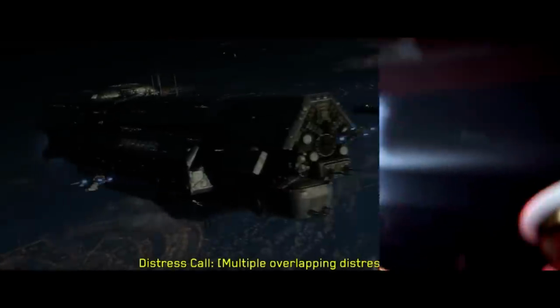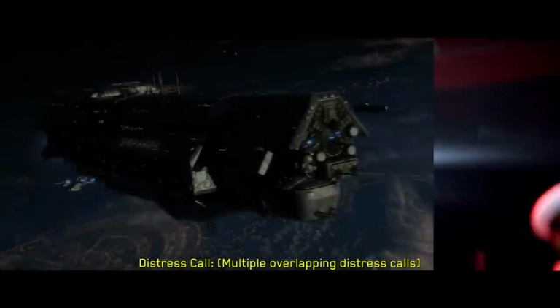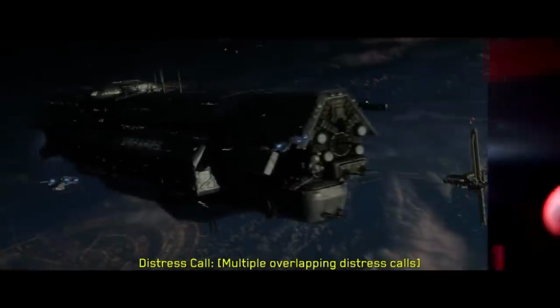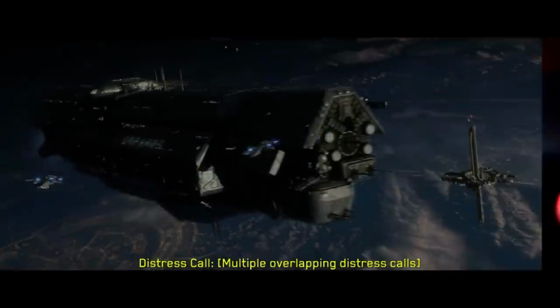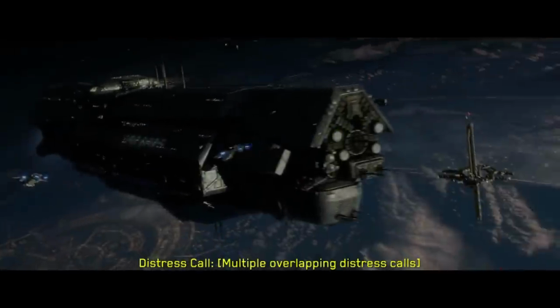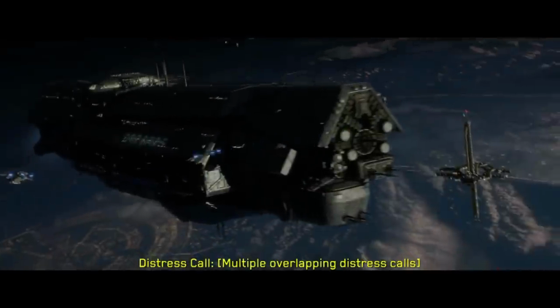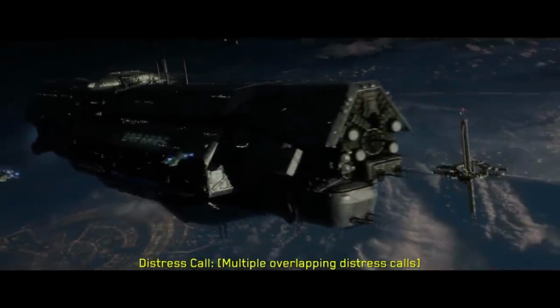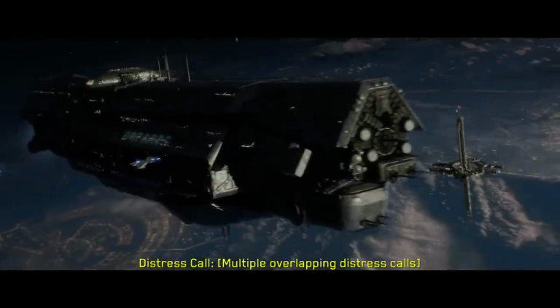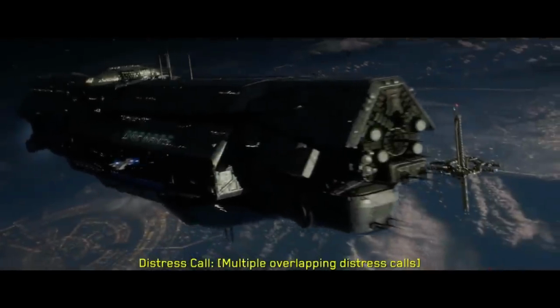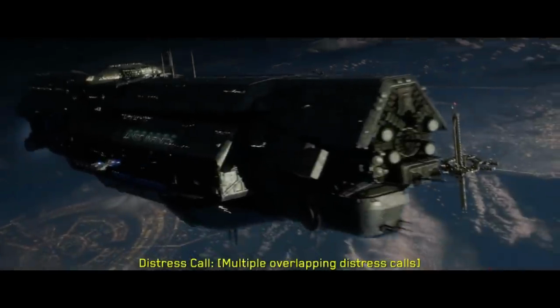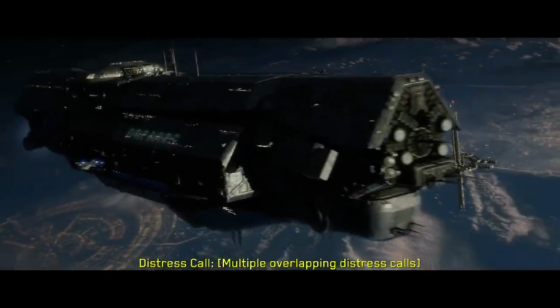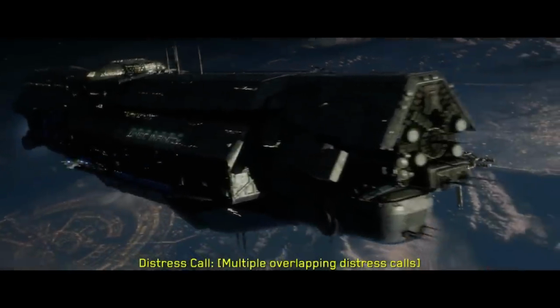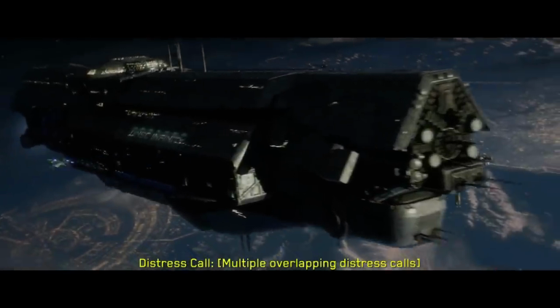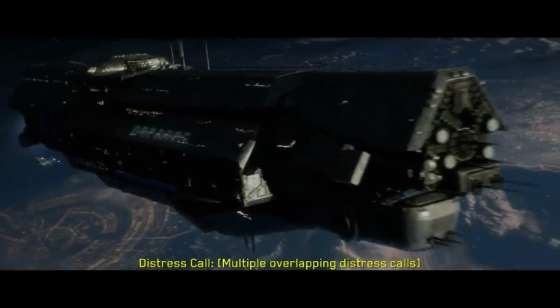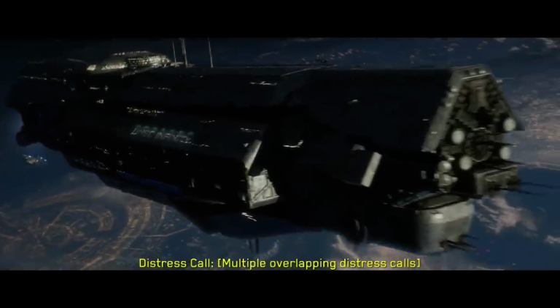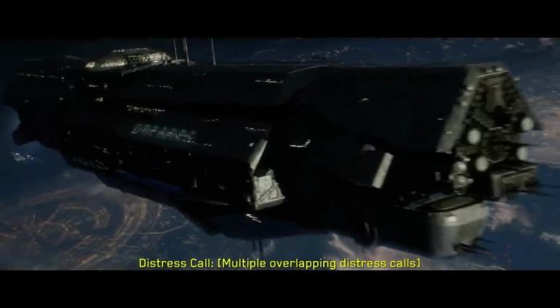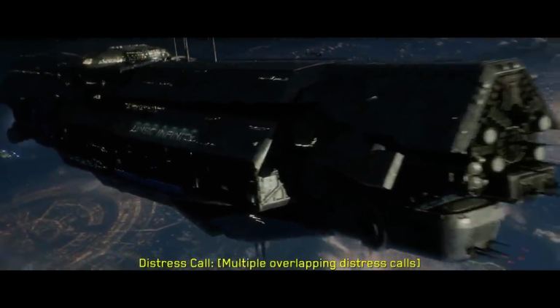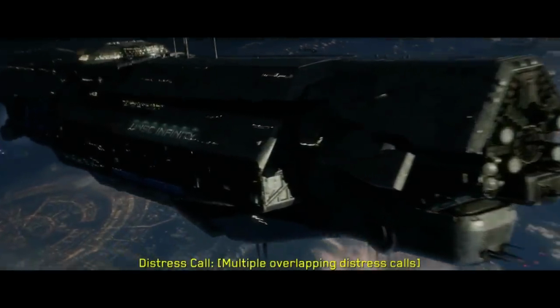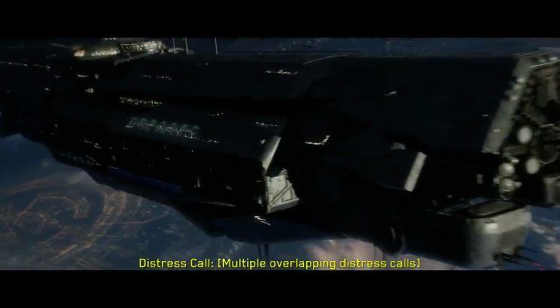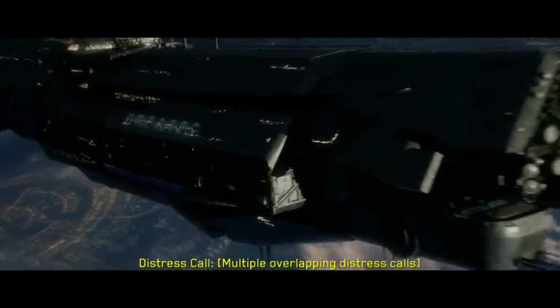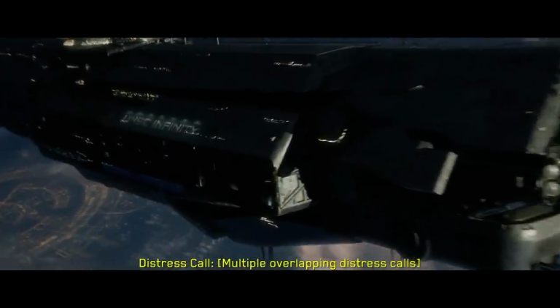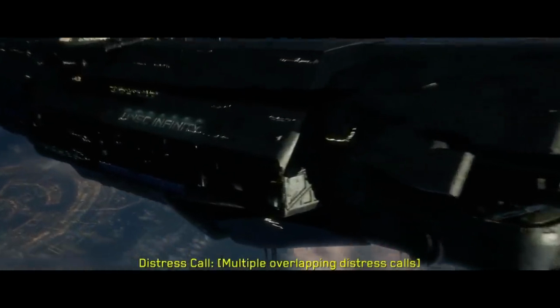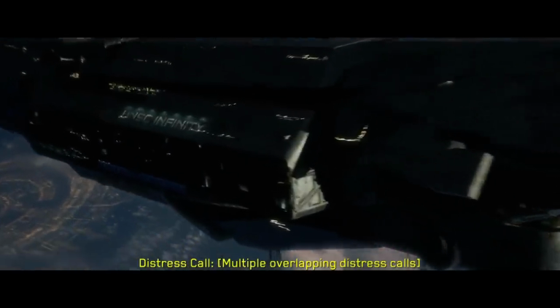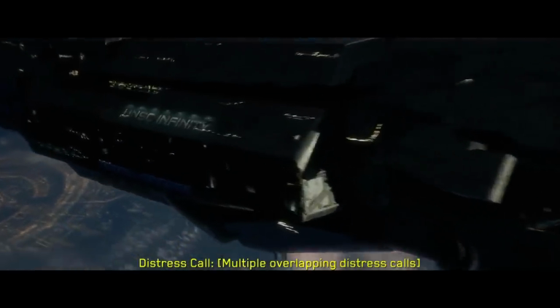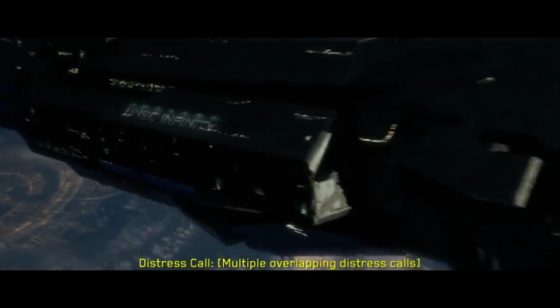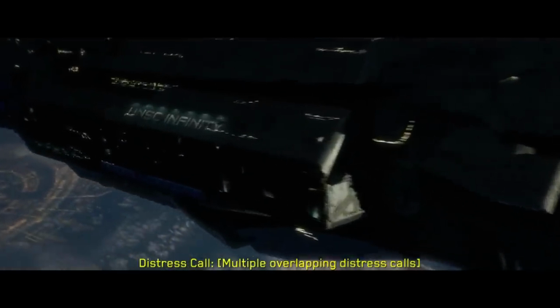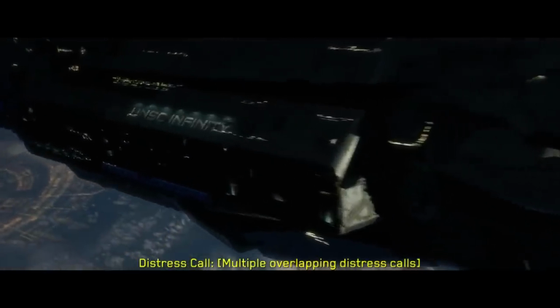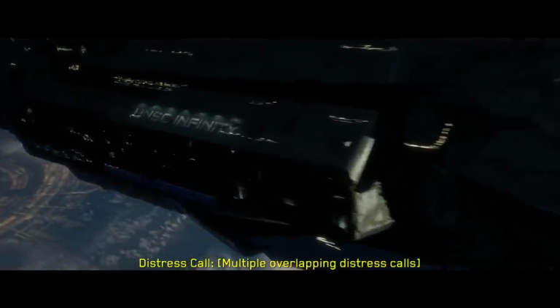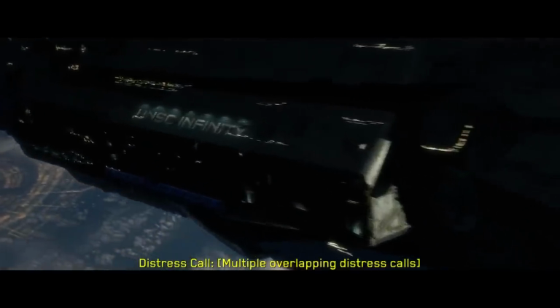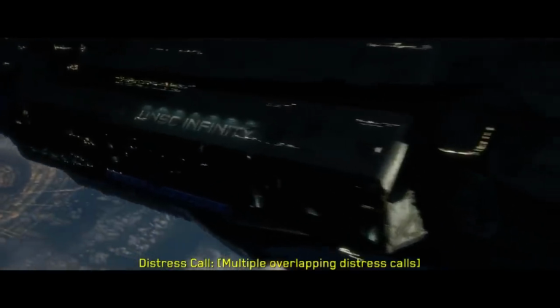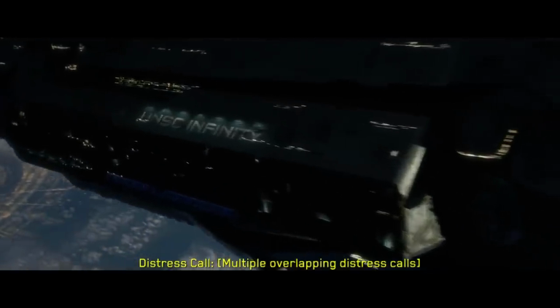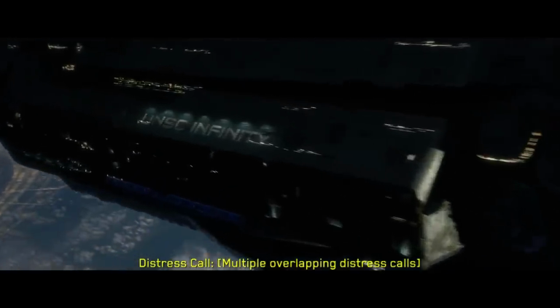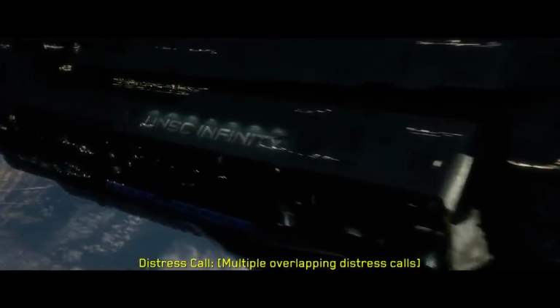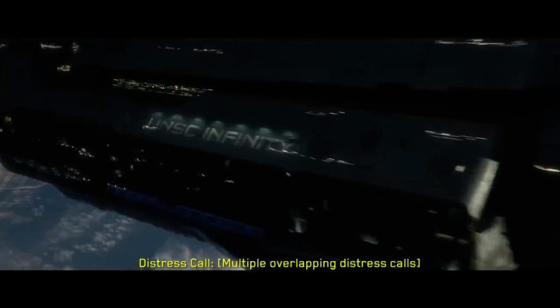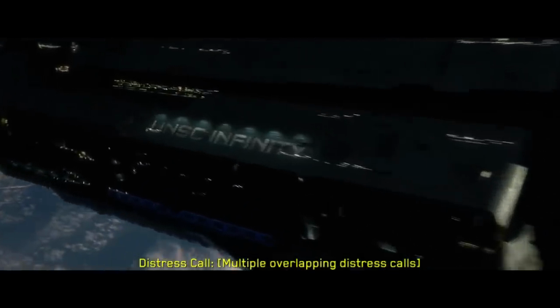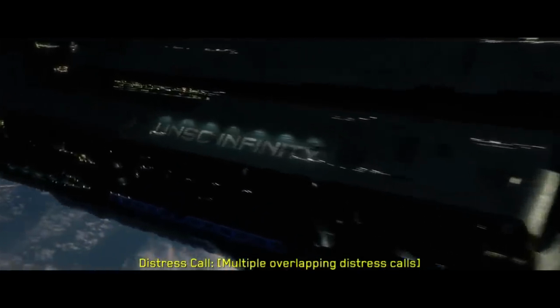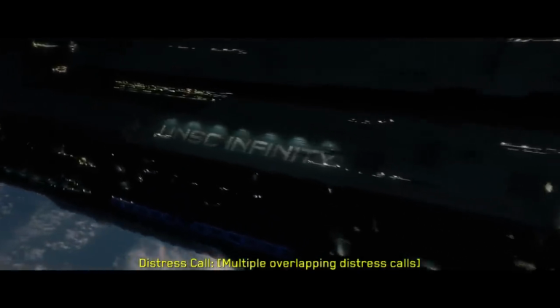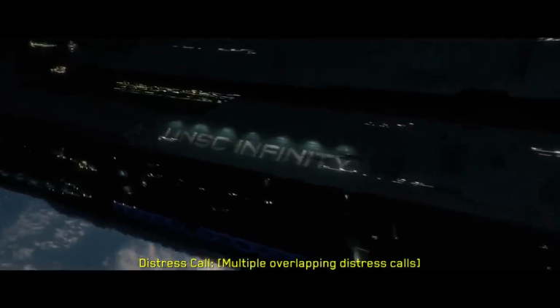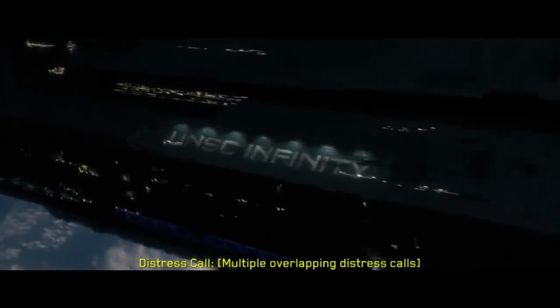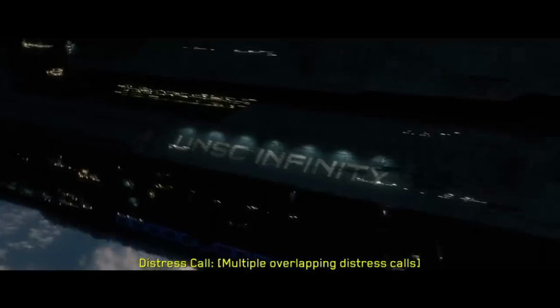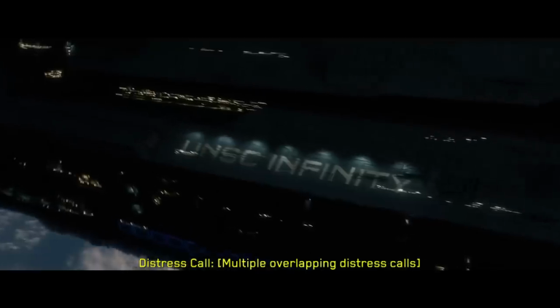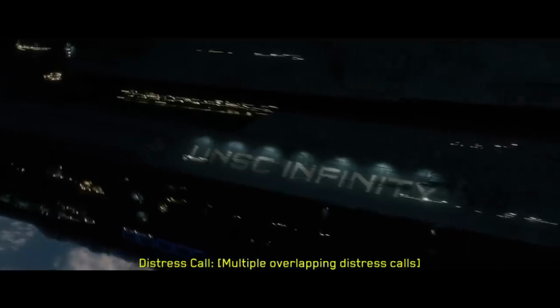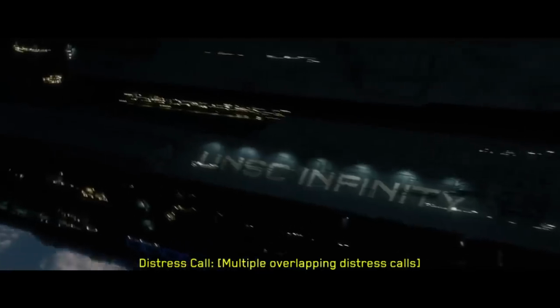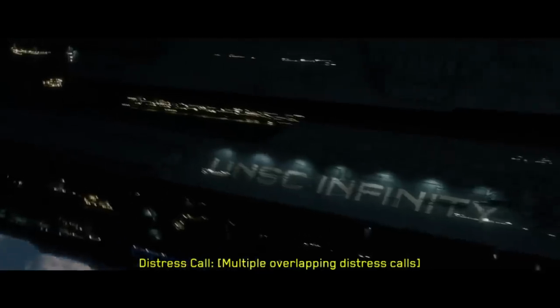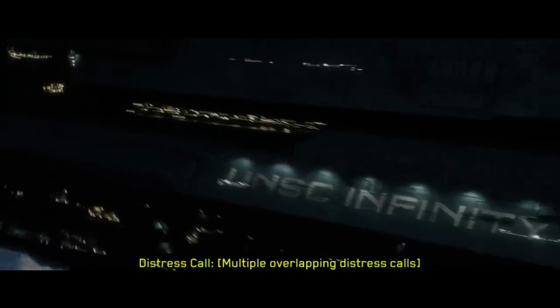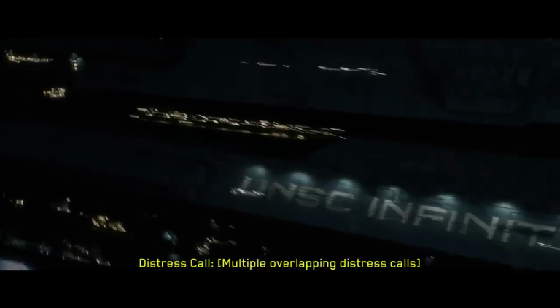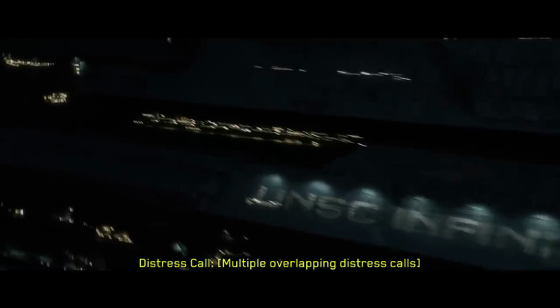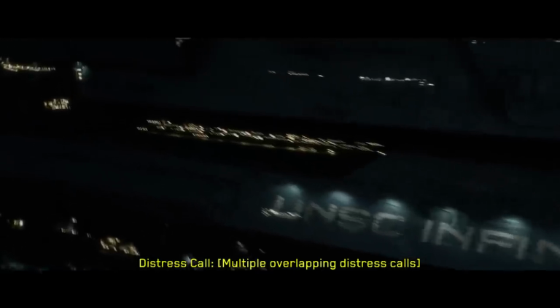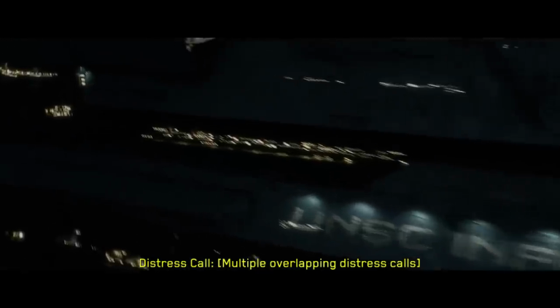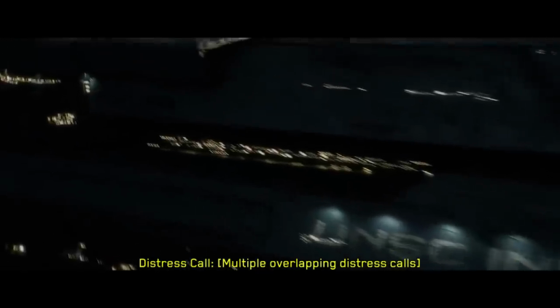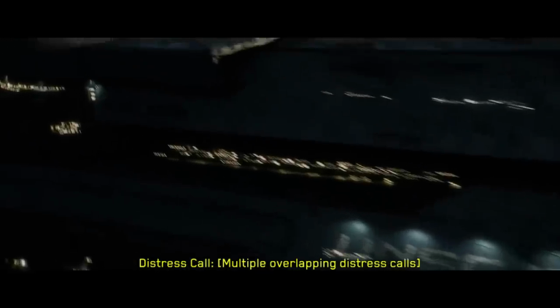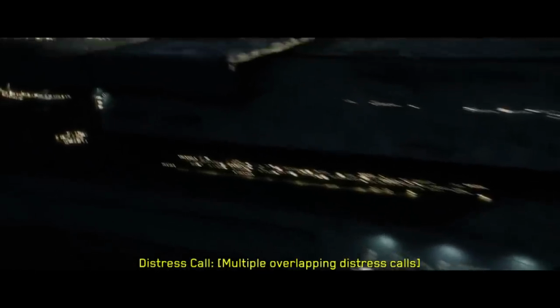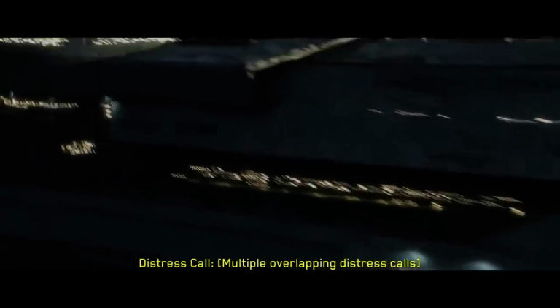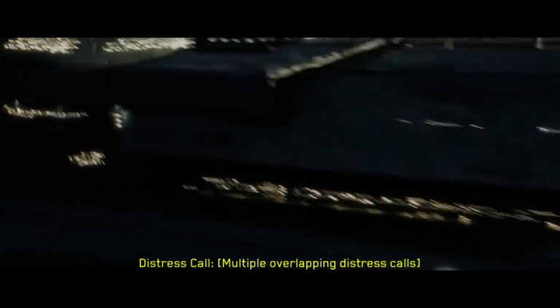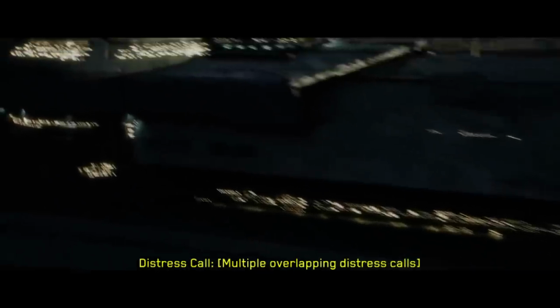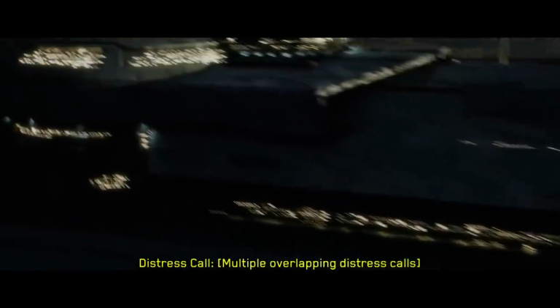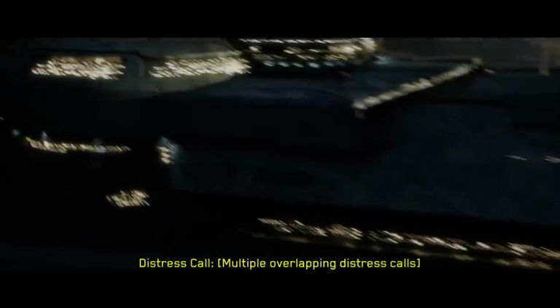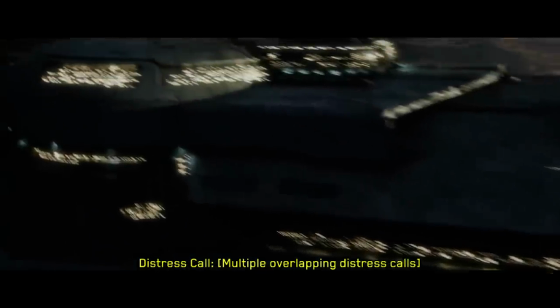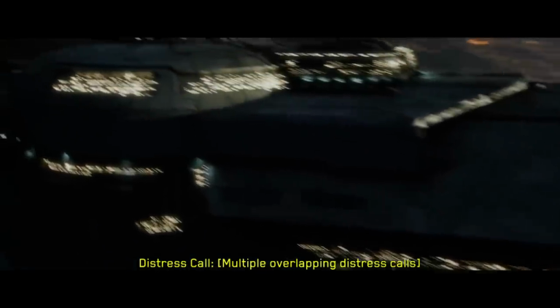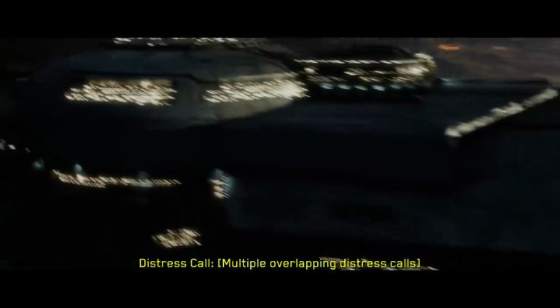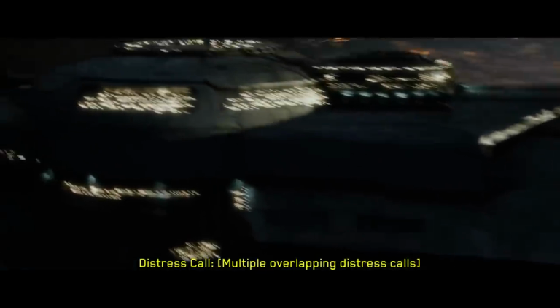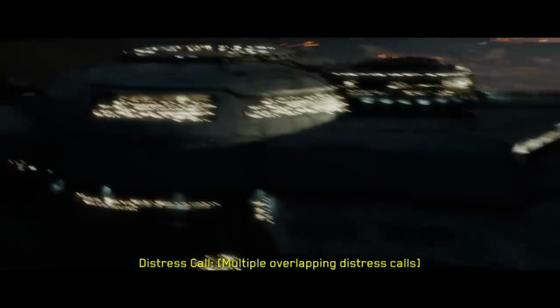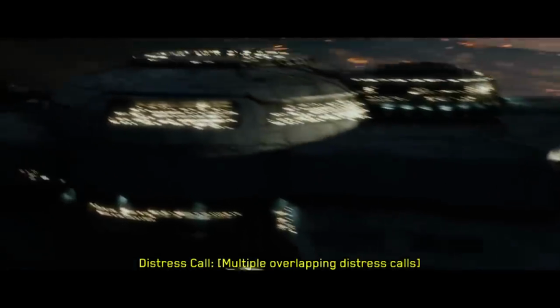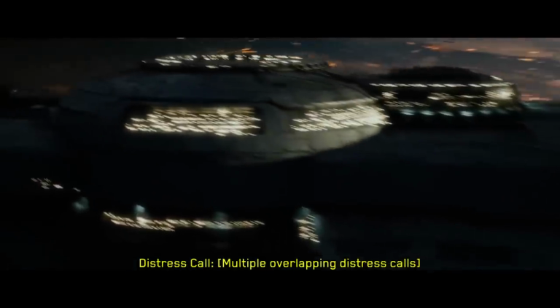Notably, ODPs also used ground-based generators, representing a clear vulnerability, especially if covert forces are in play.